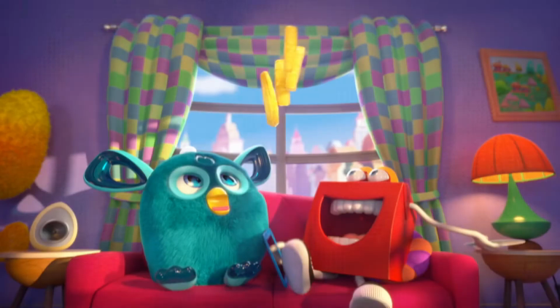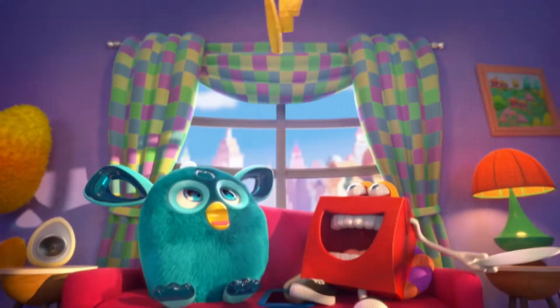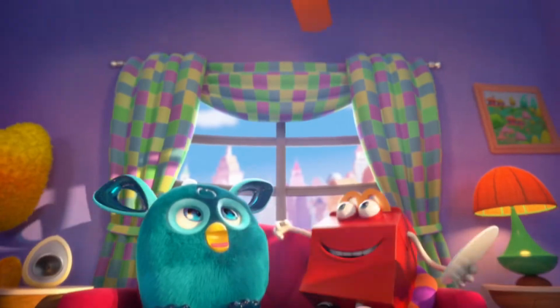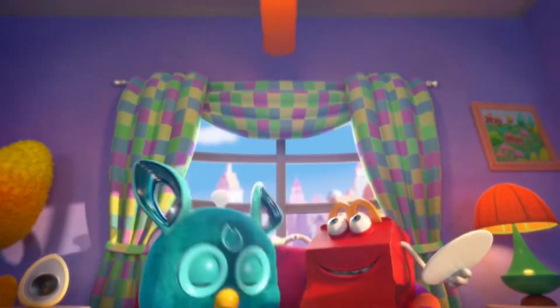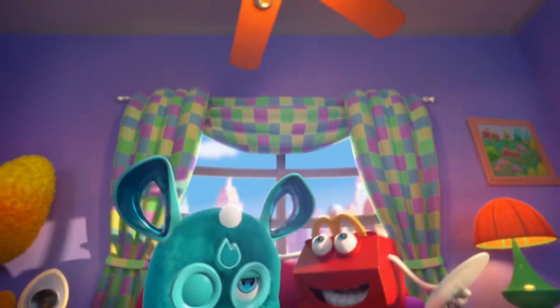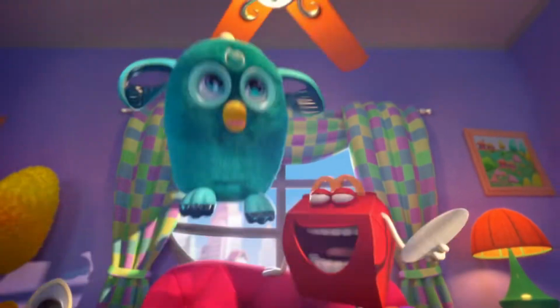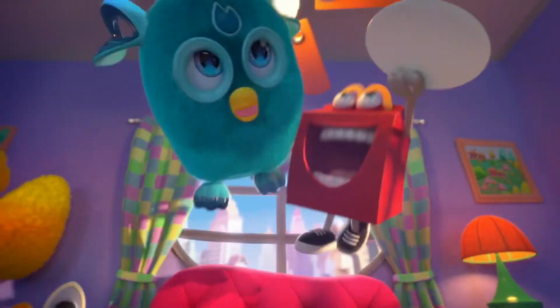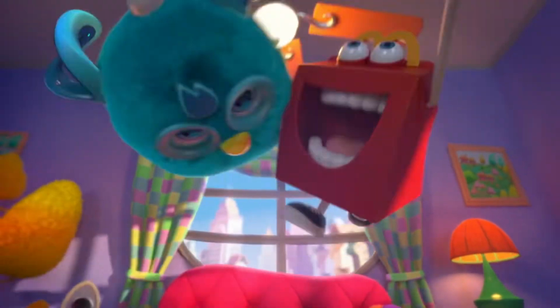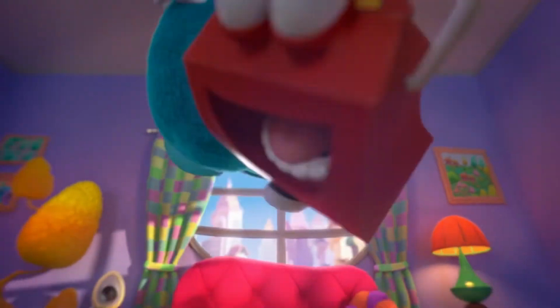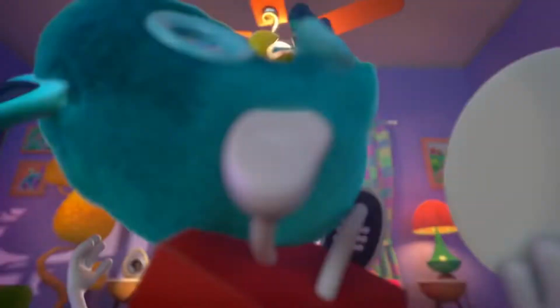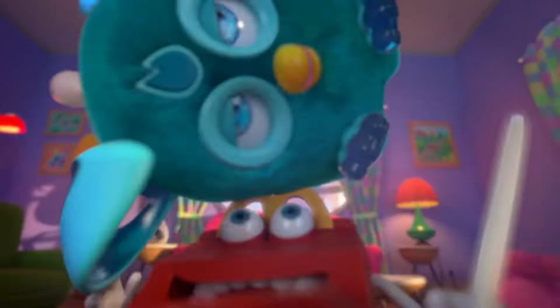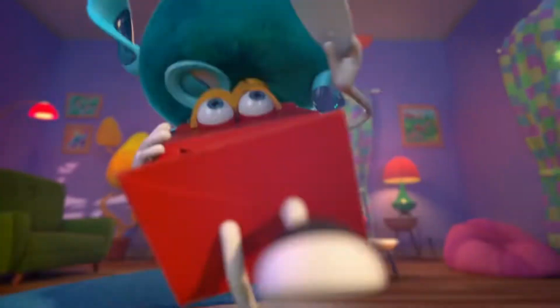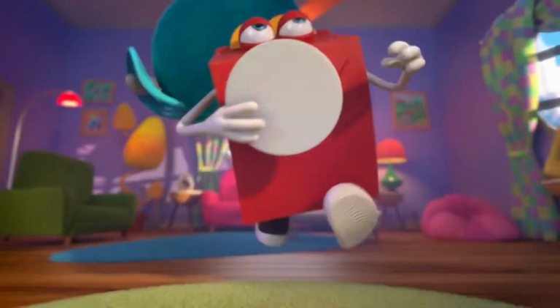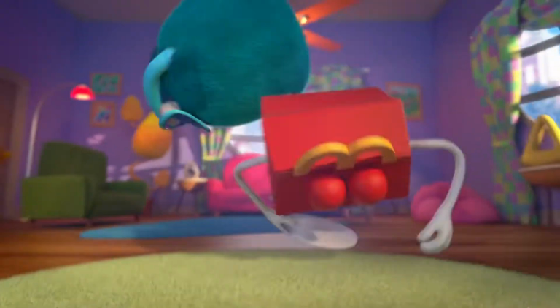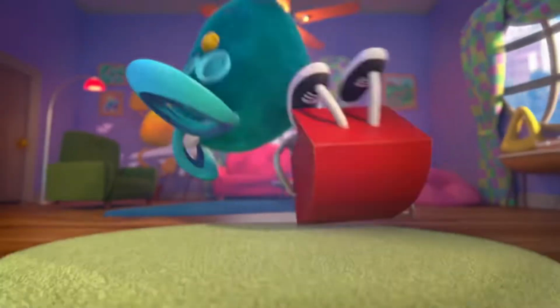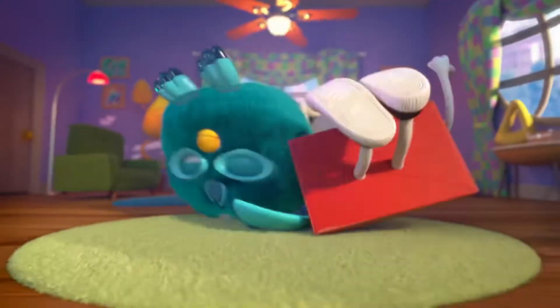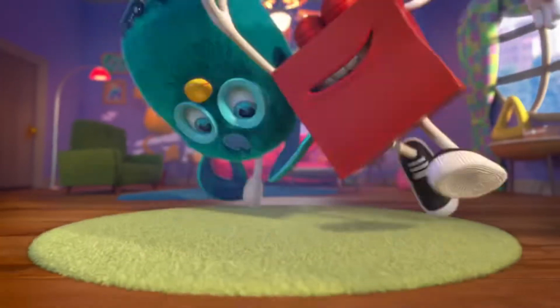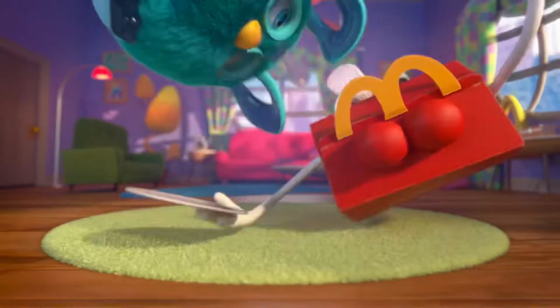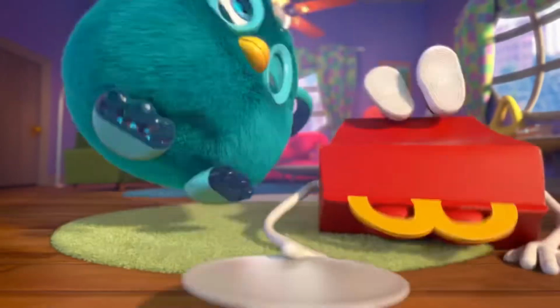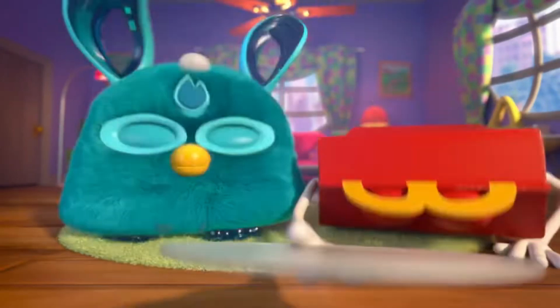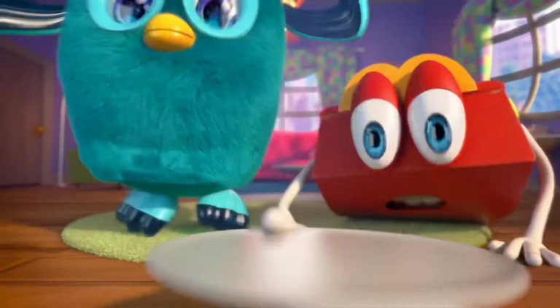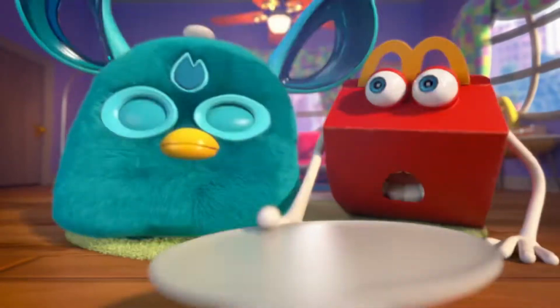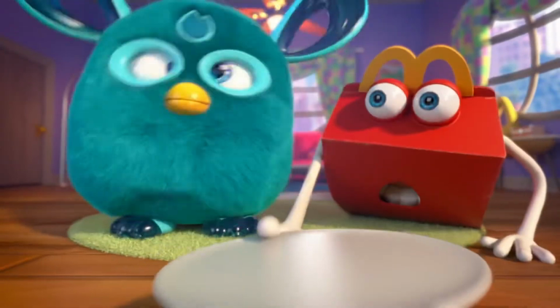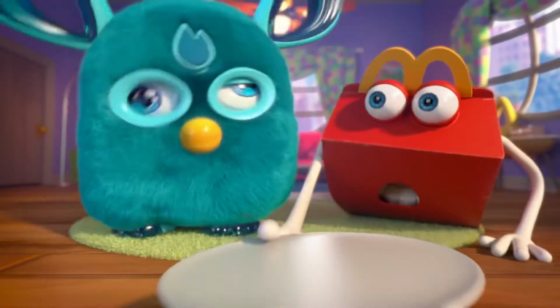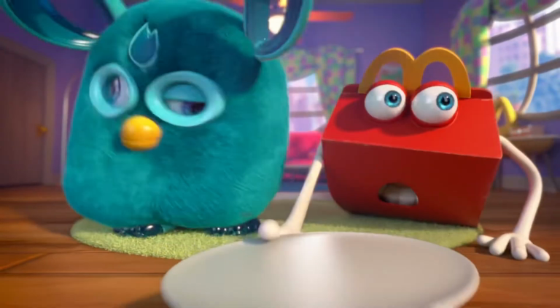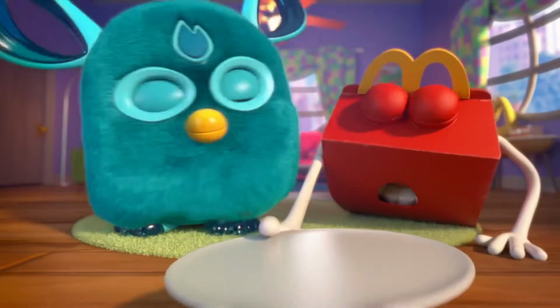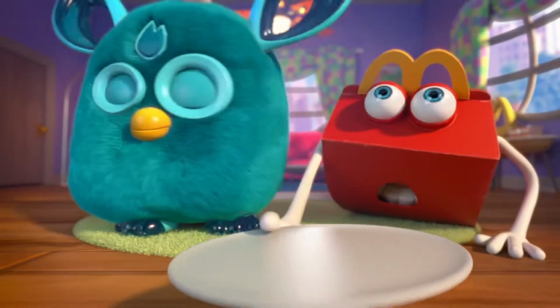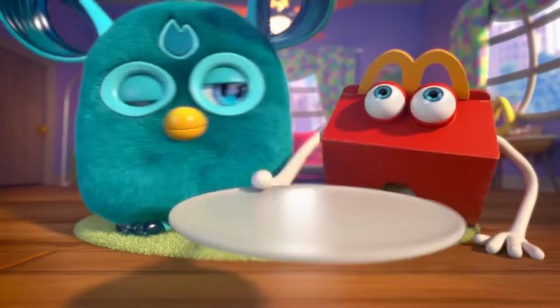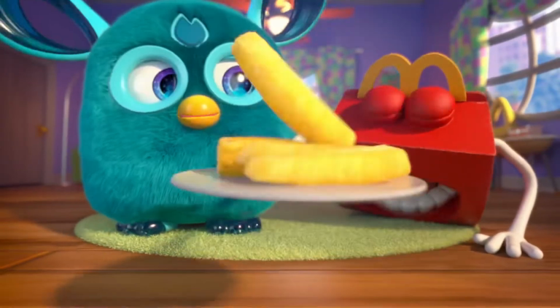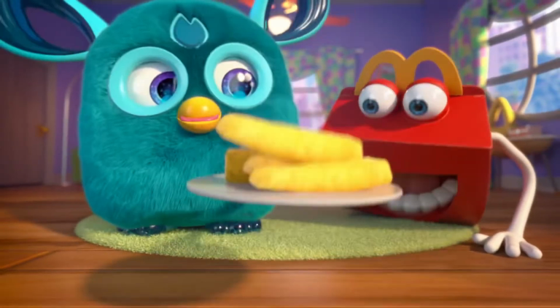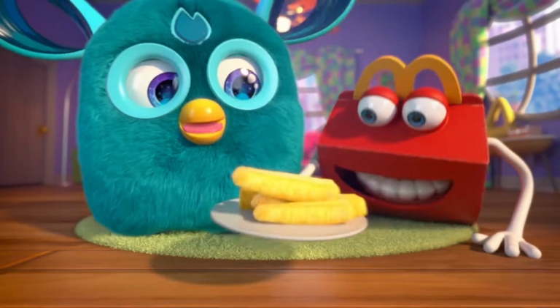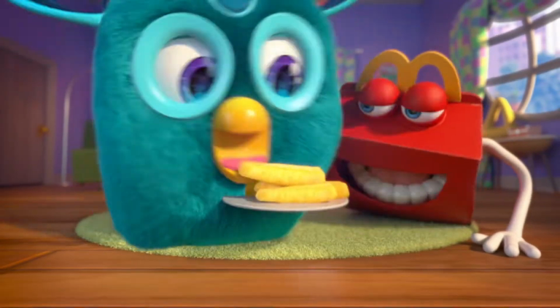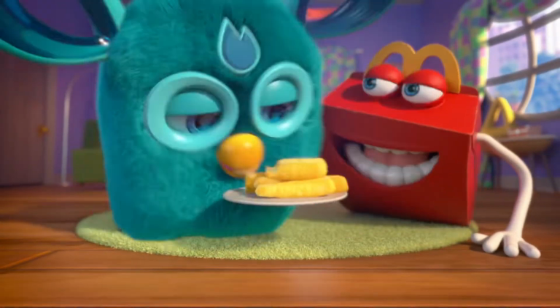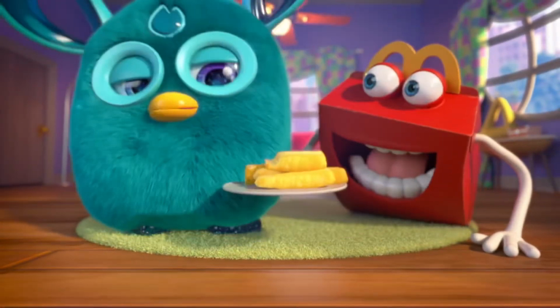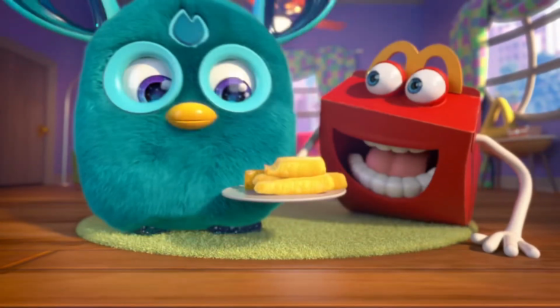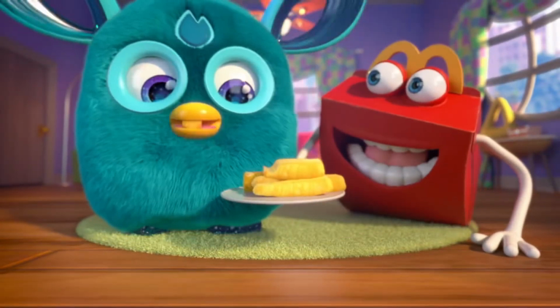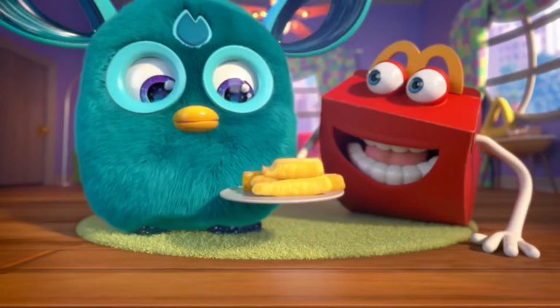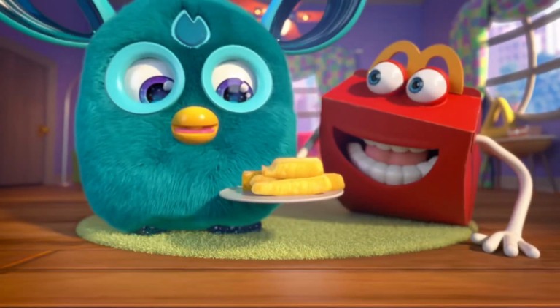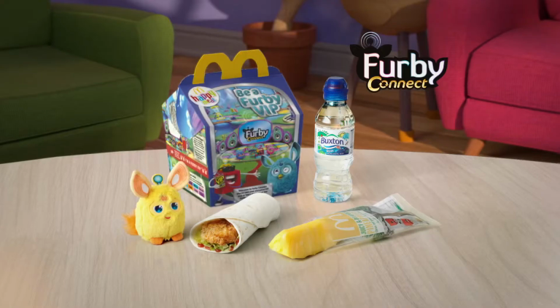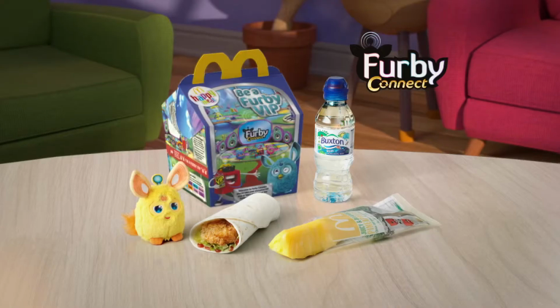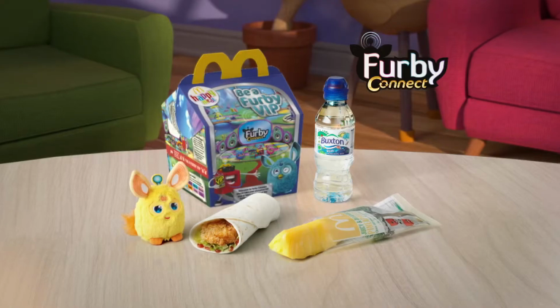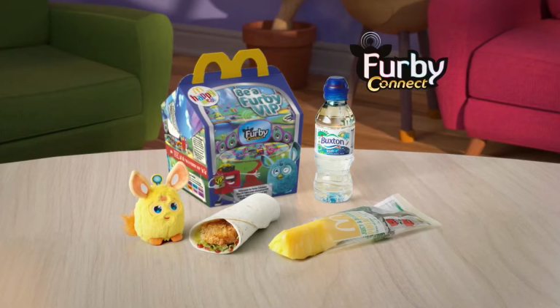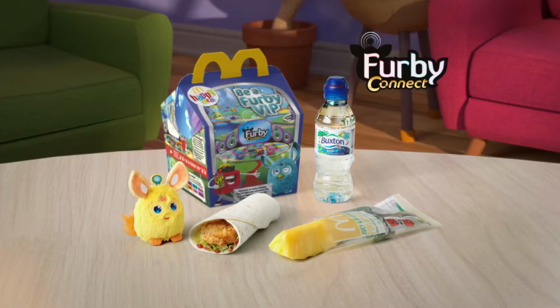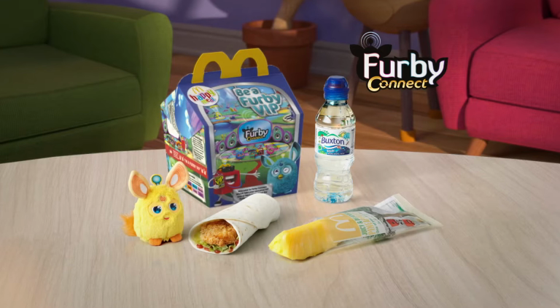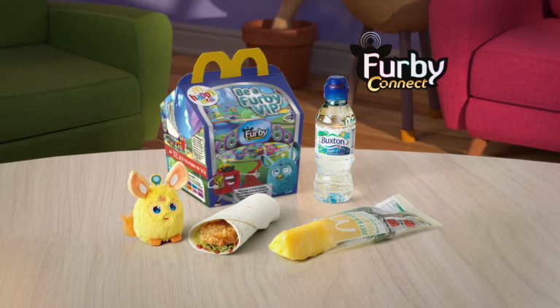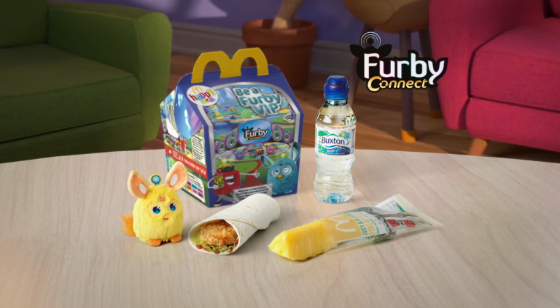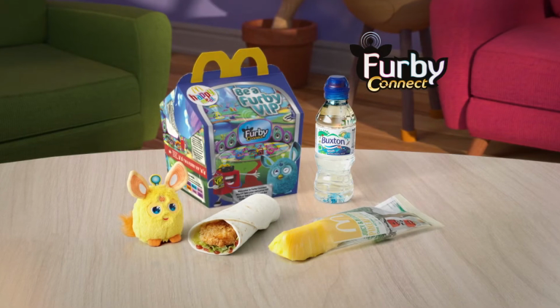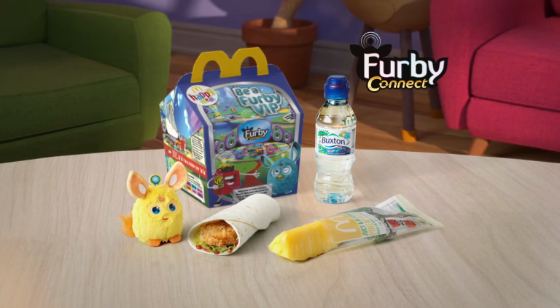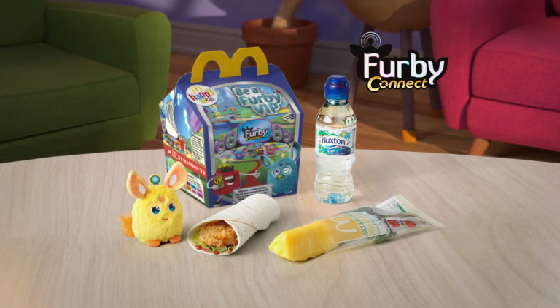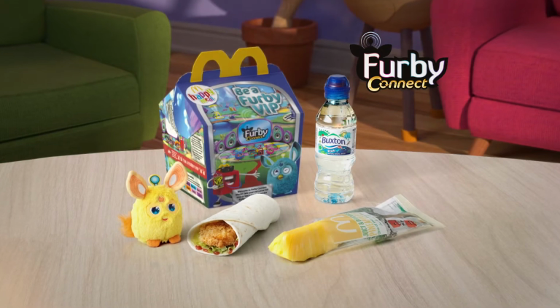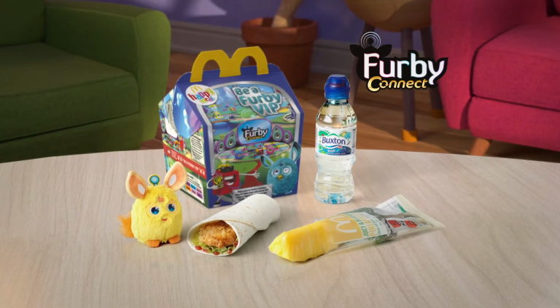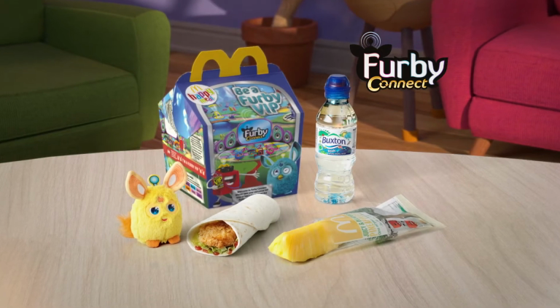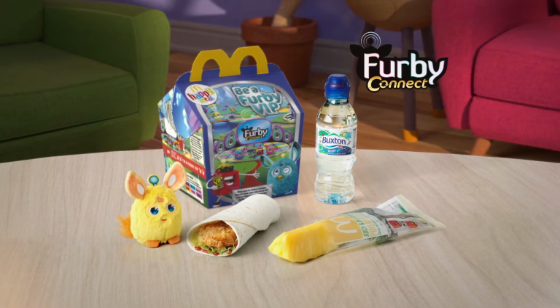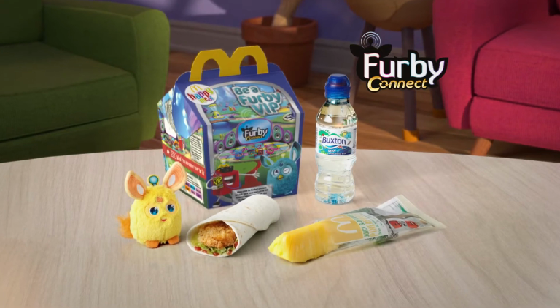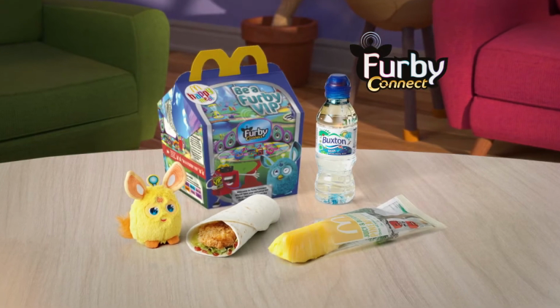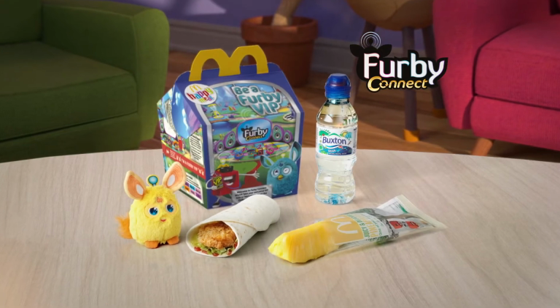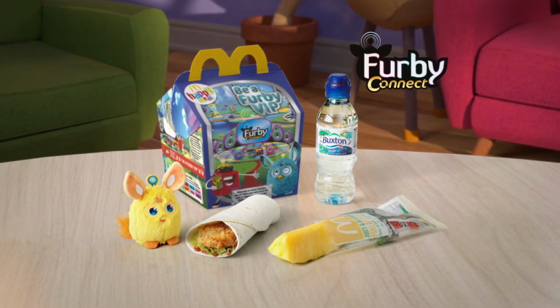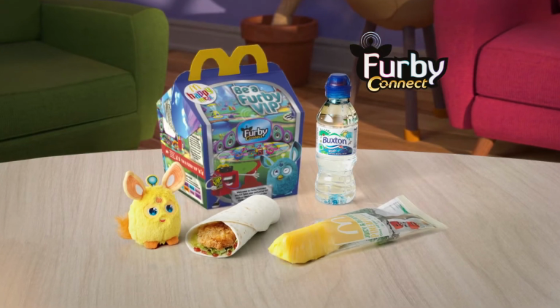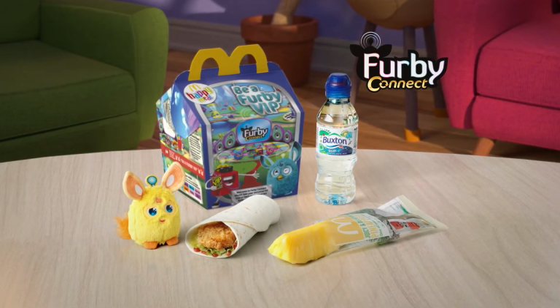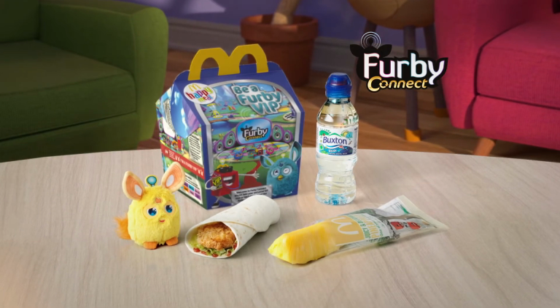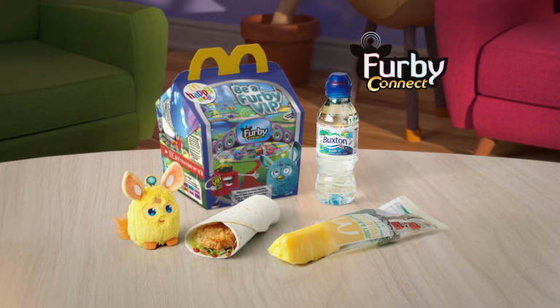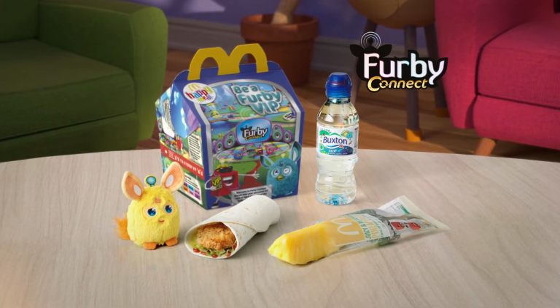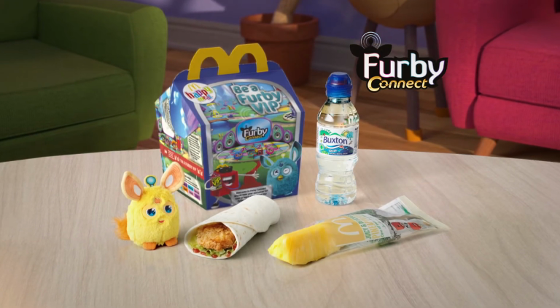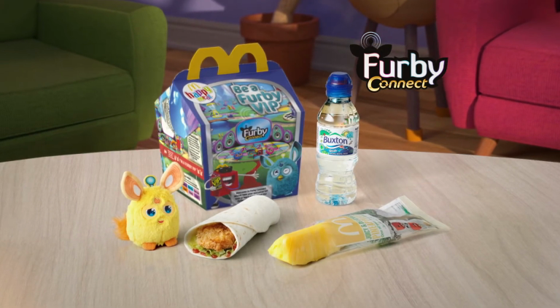Join the fun with Furby Connect and enjoy delicious pineapple sticks now at McDonald's. Some fun, some food — it's all inside this Happy Meal.